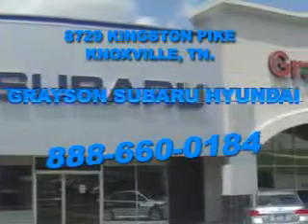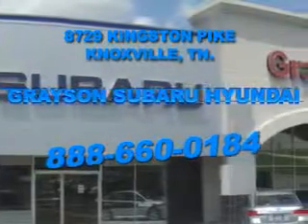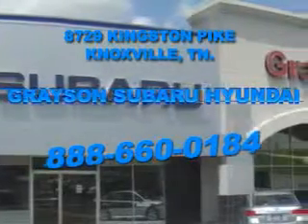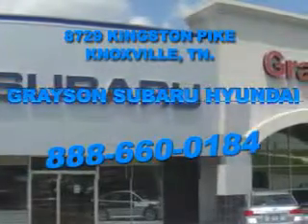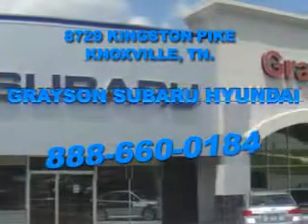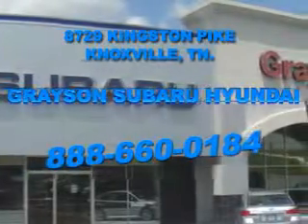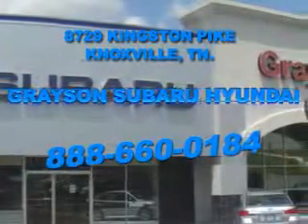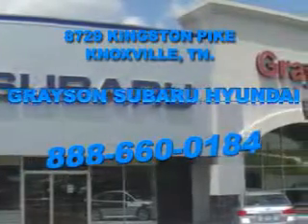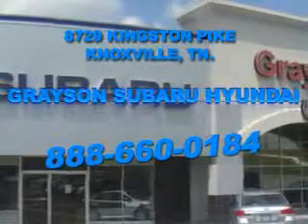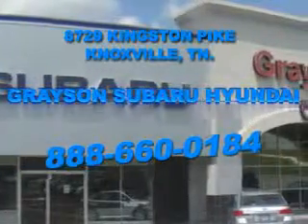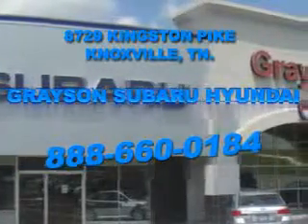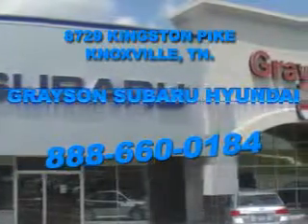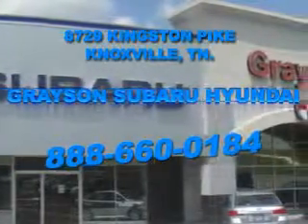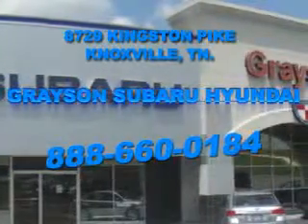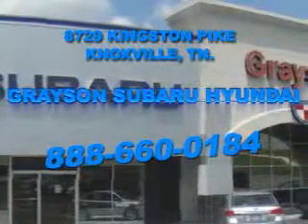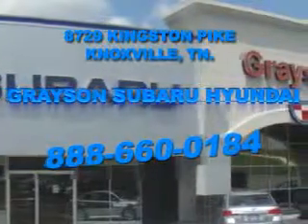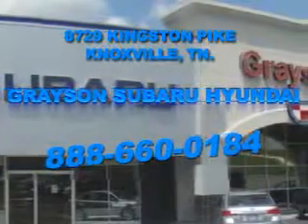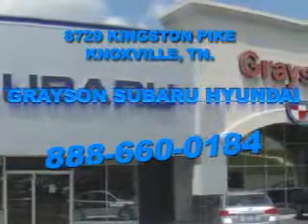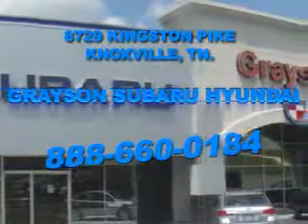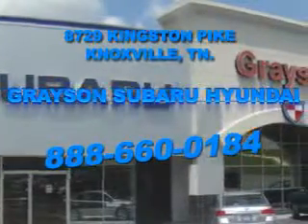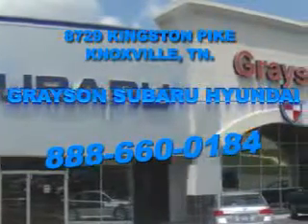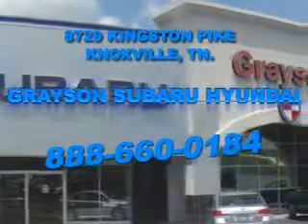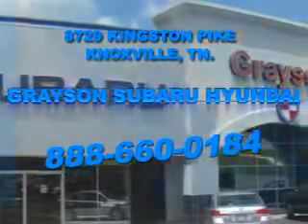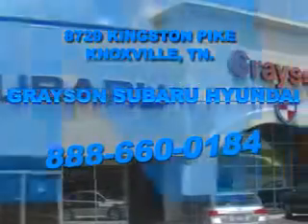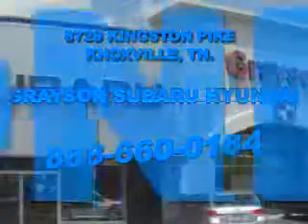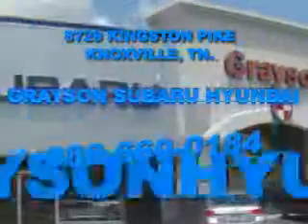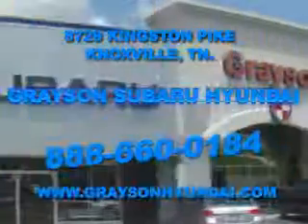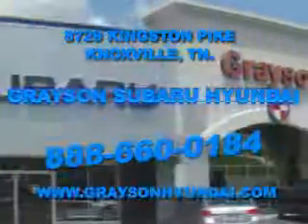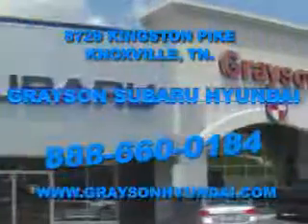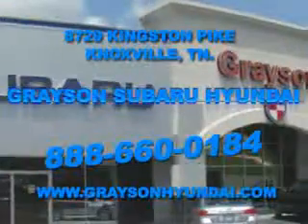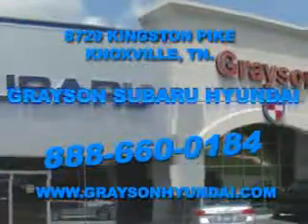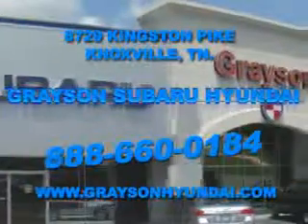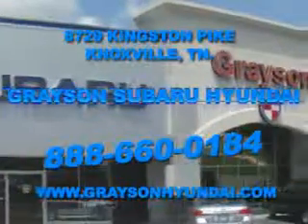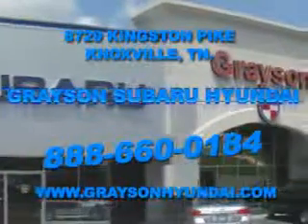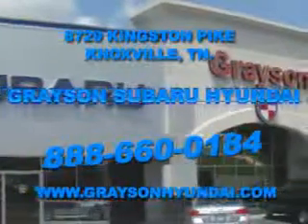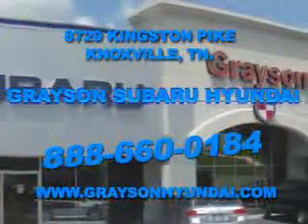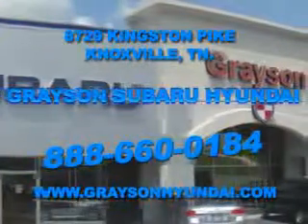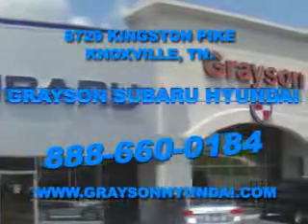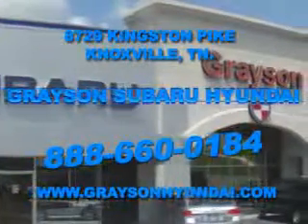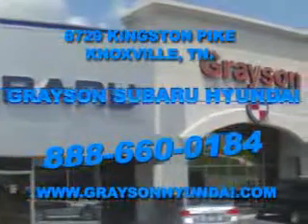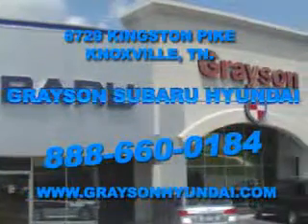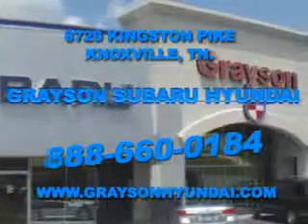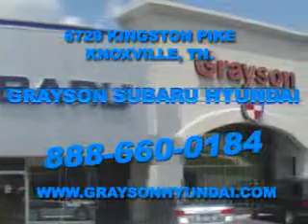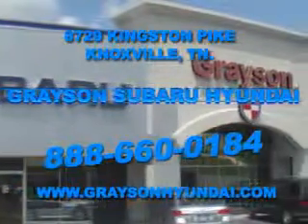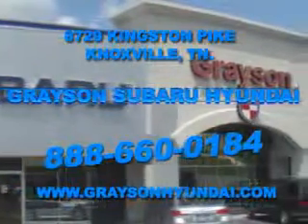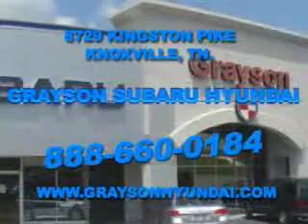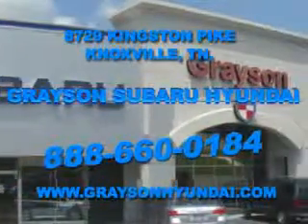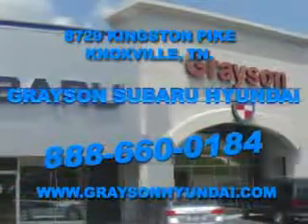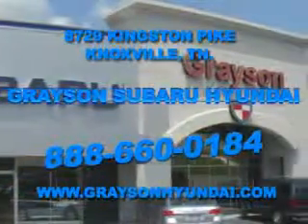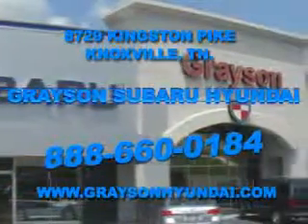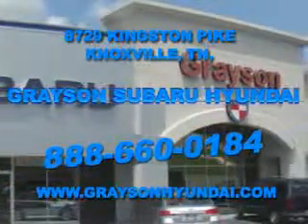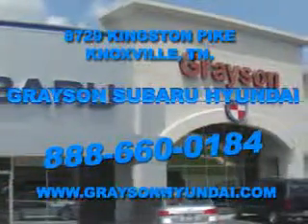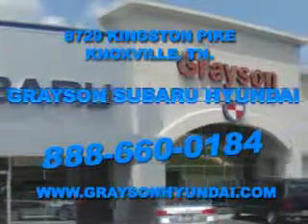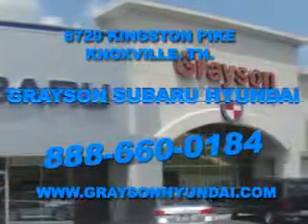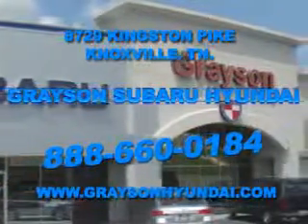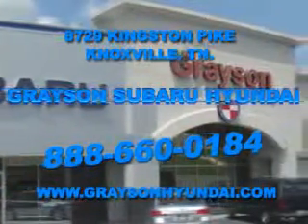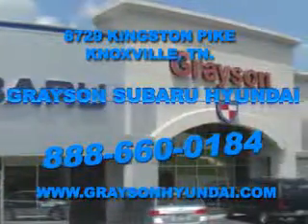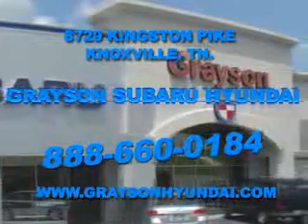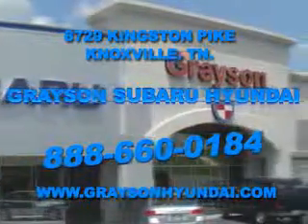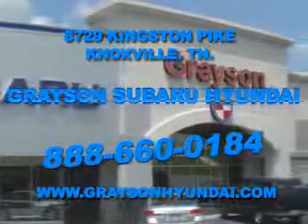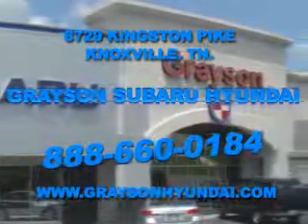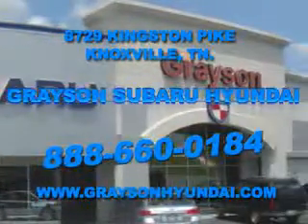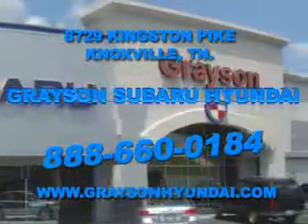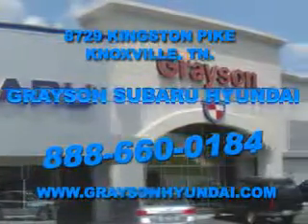For more information about our amazing inventory line-up, check us out online at www.graysonhyundai.com. Thank you!